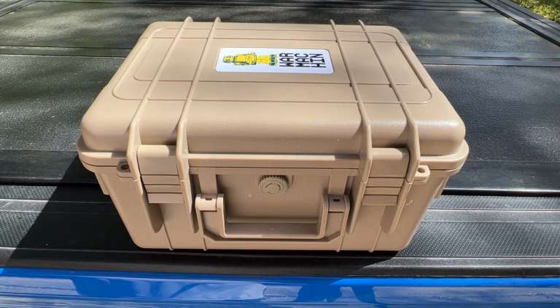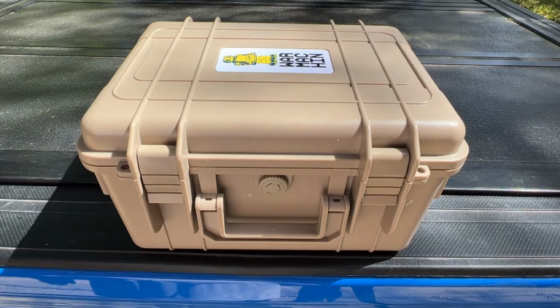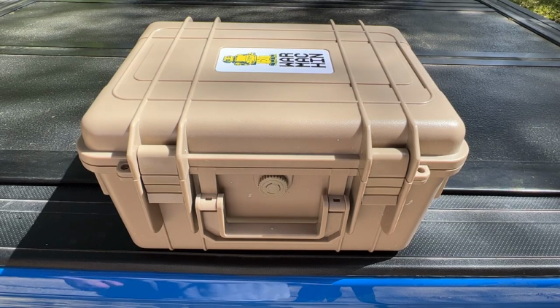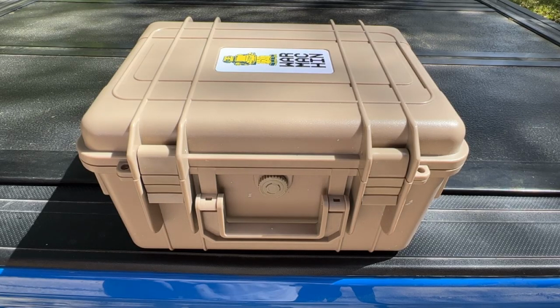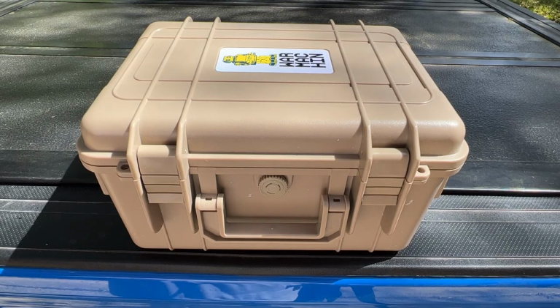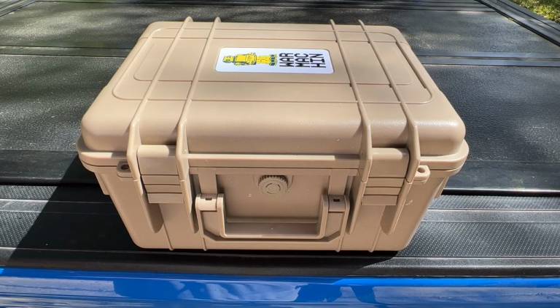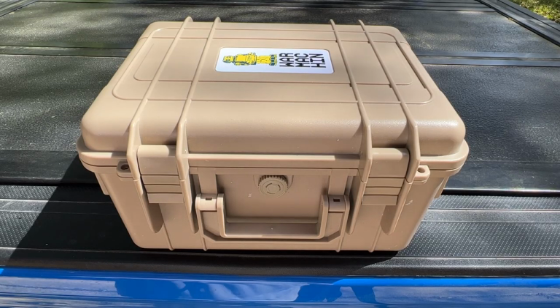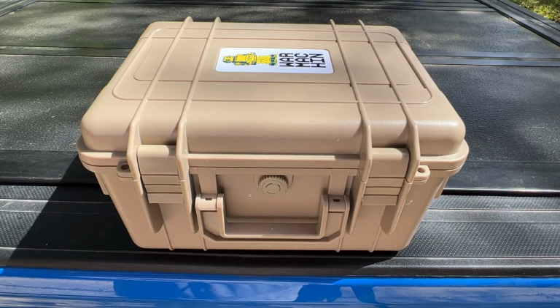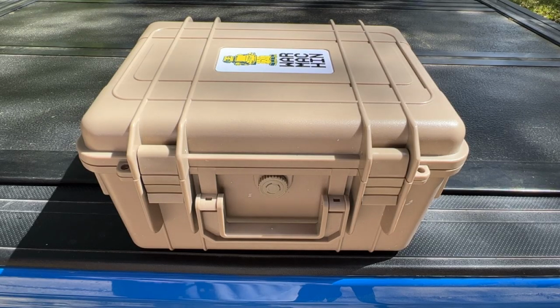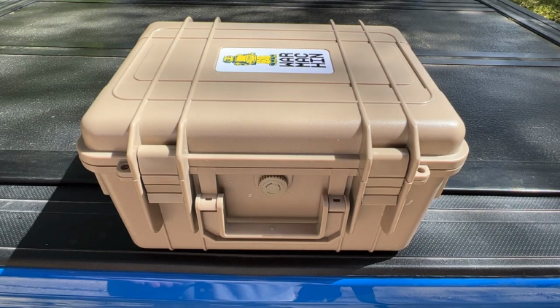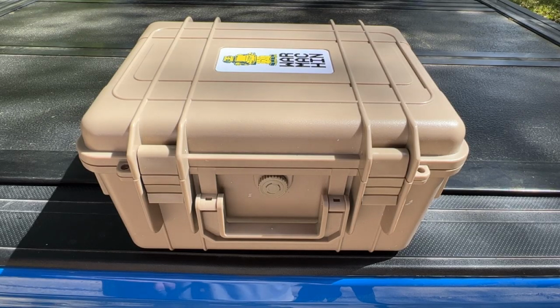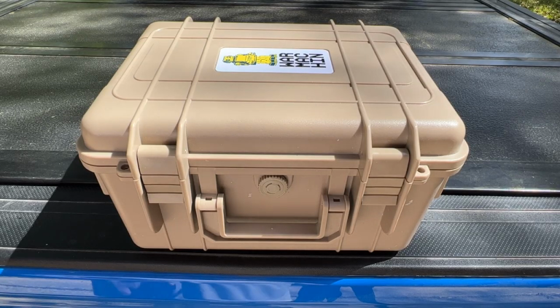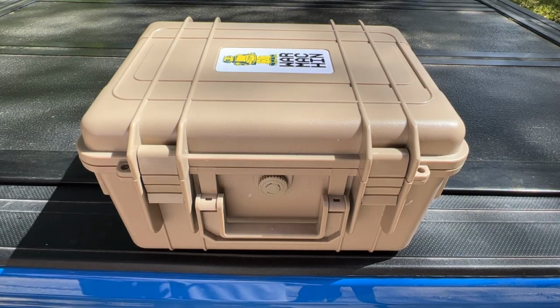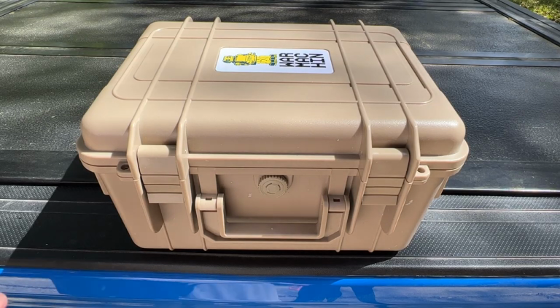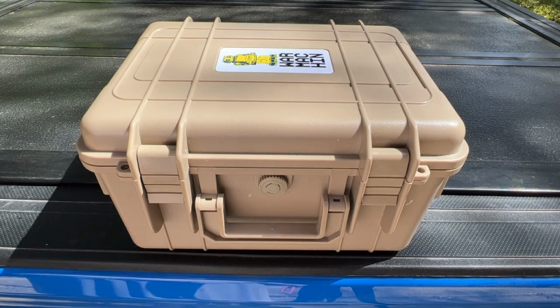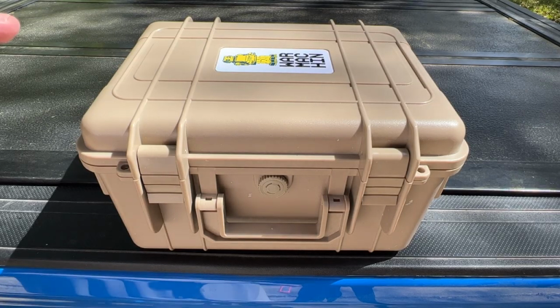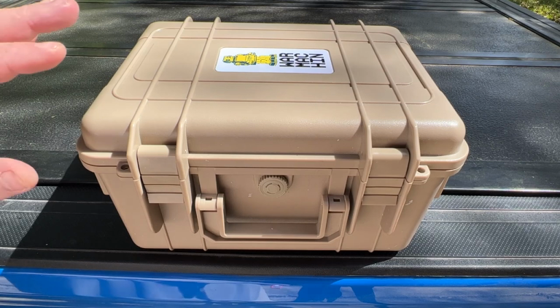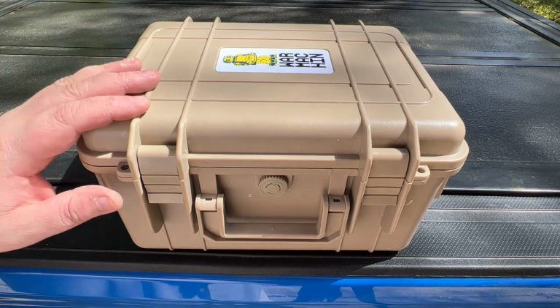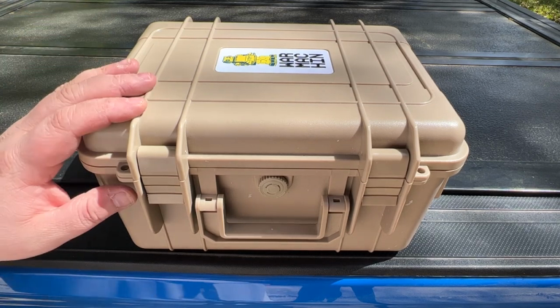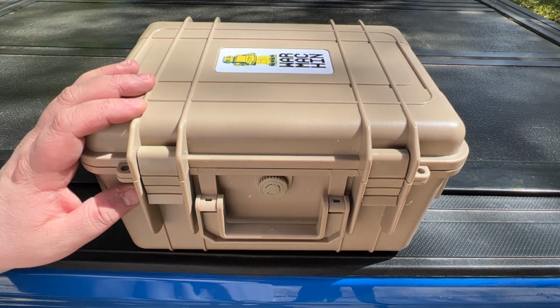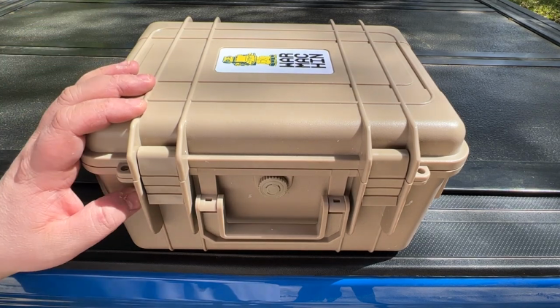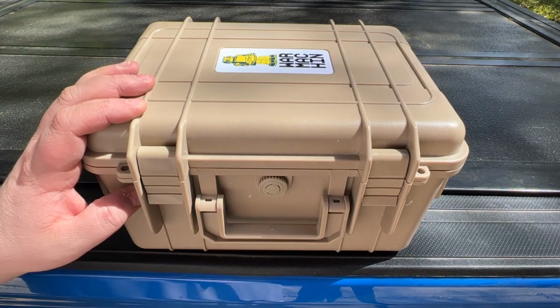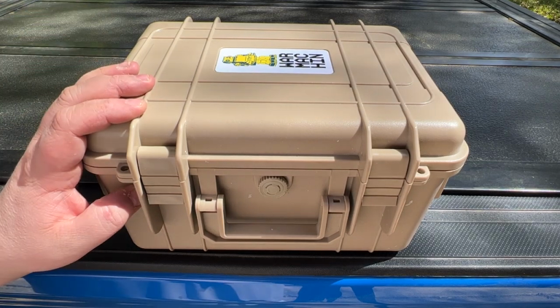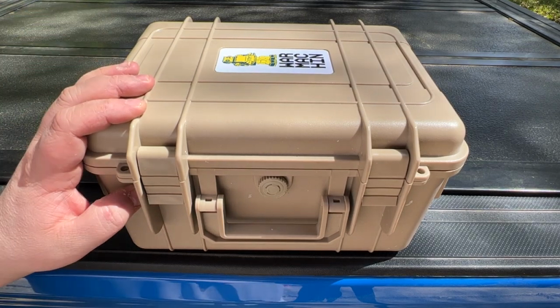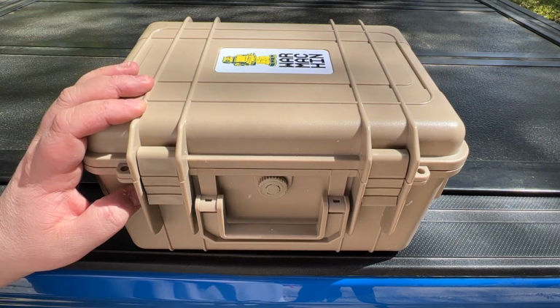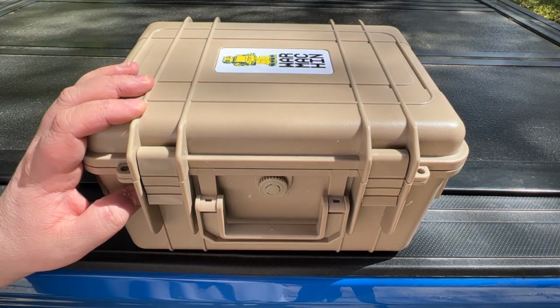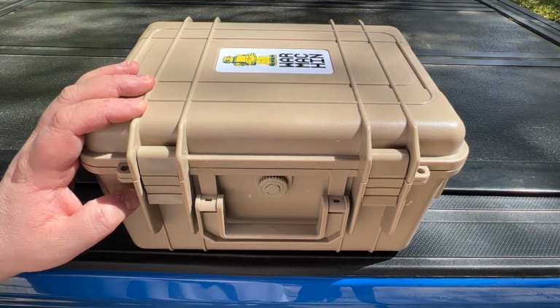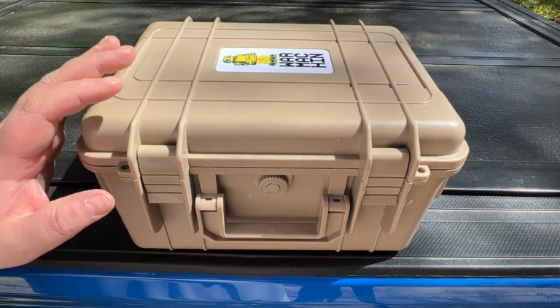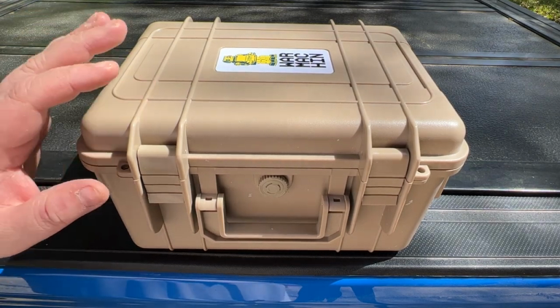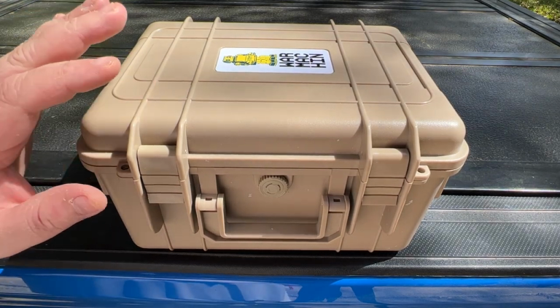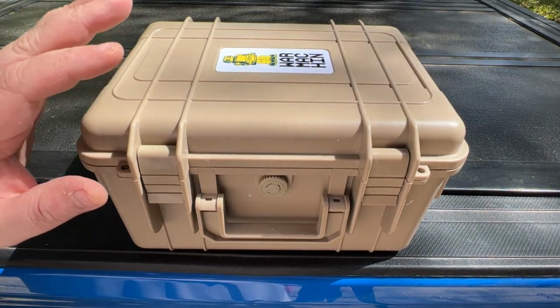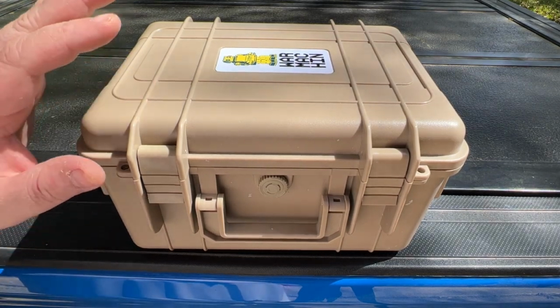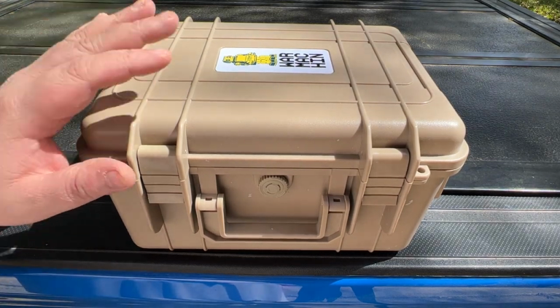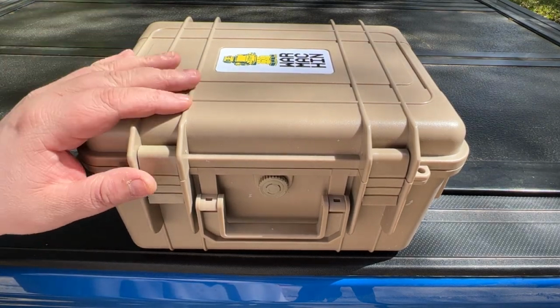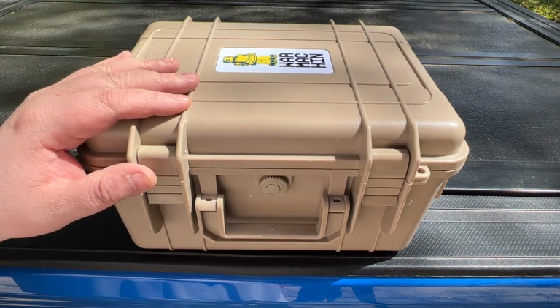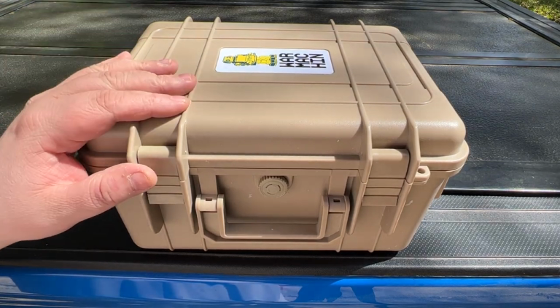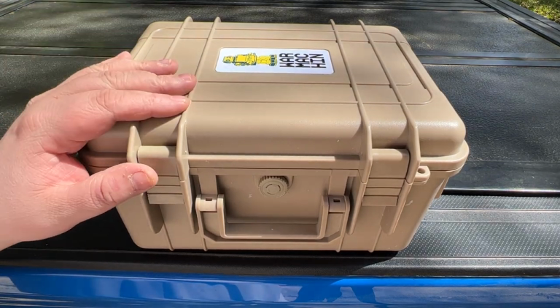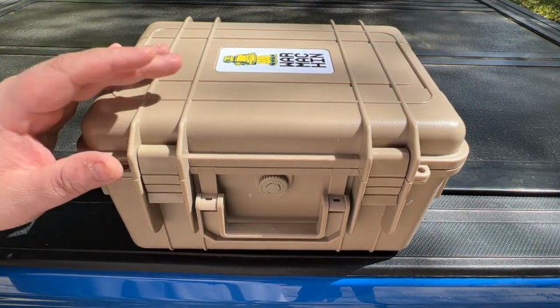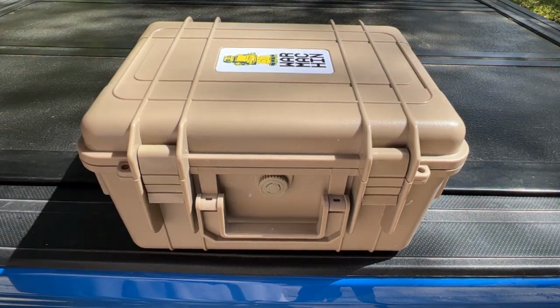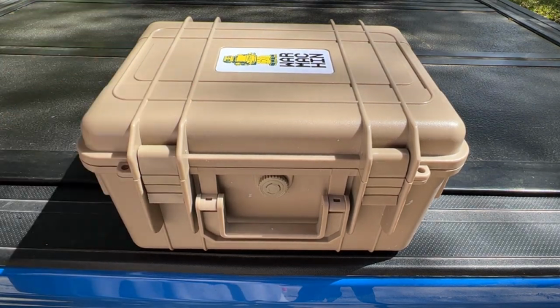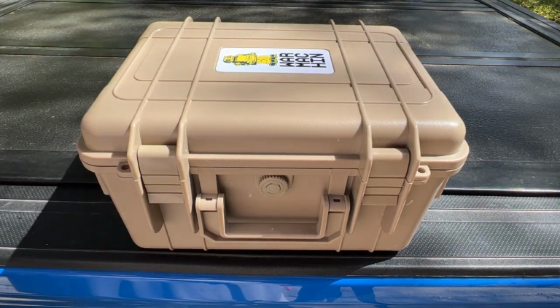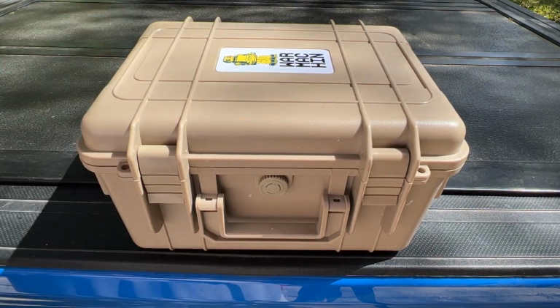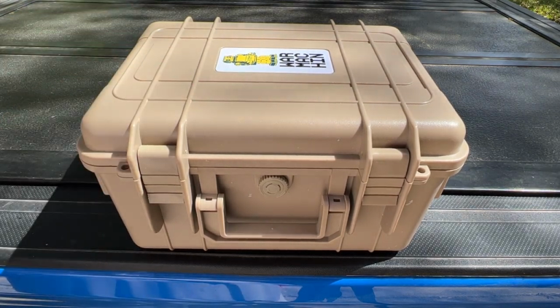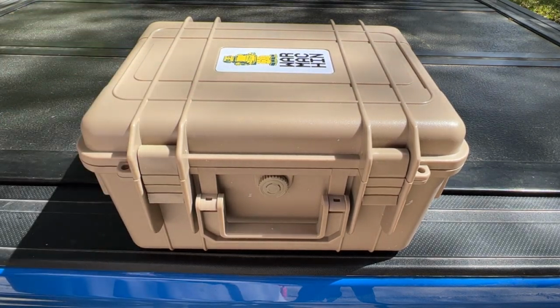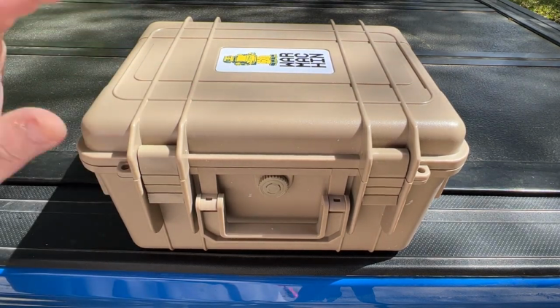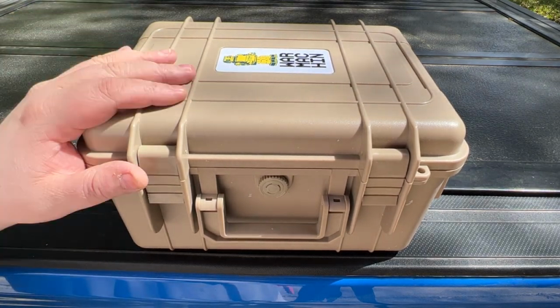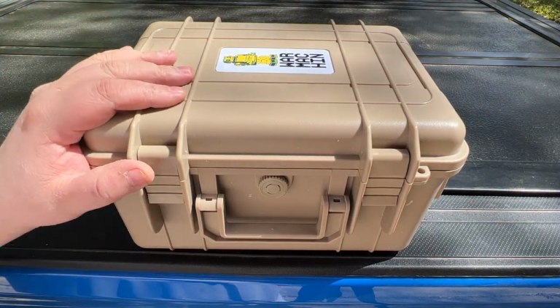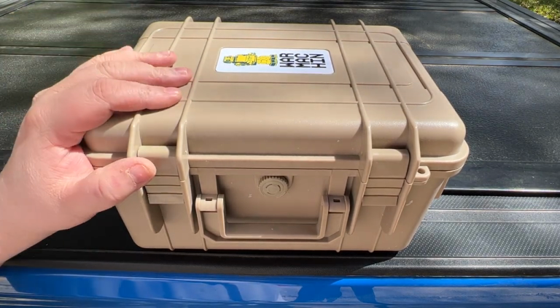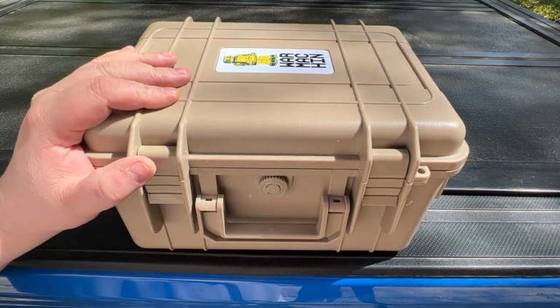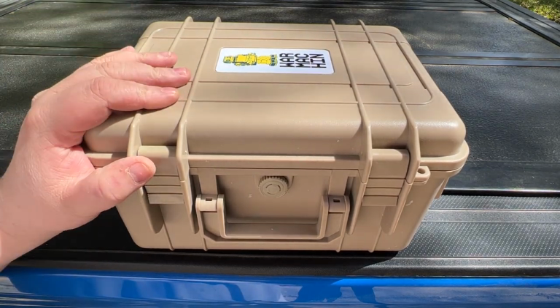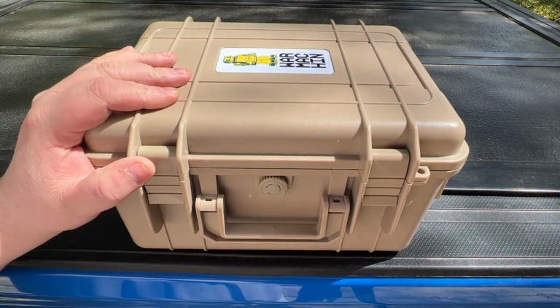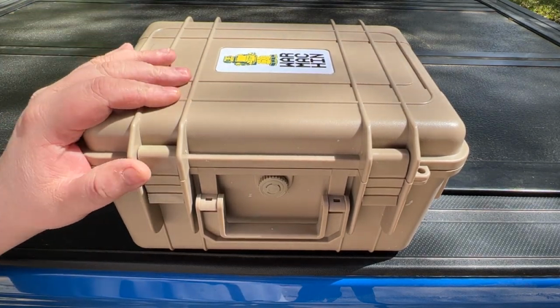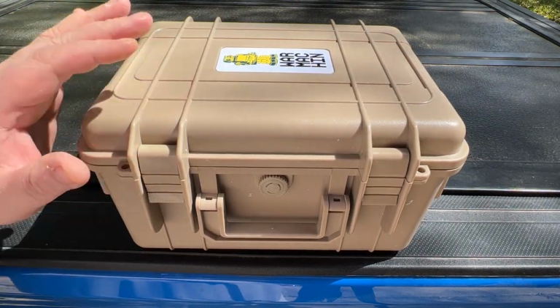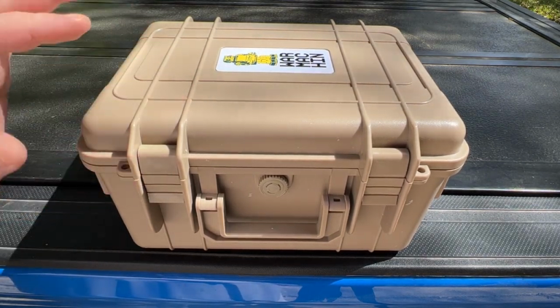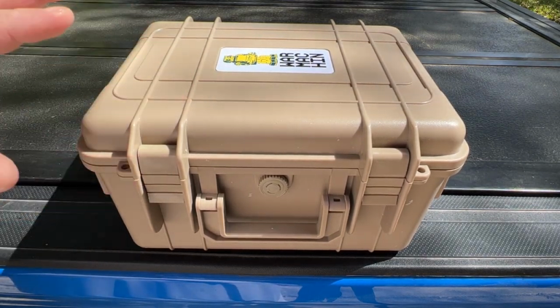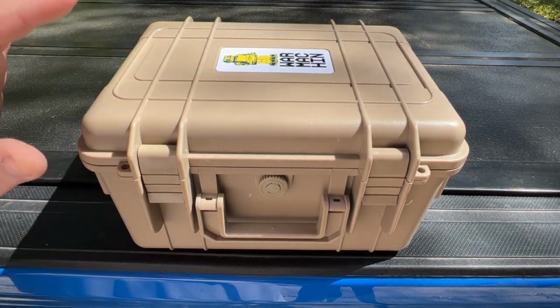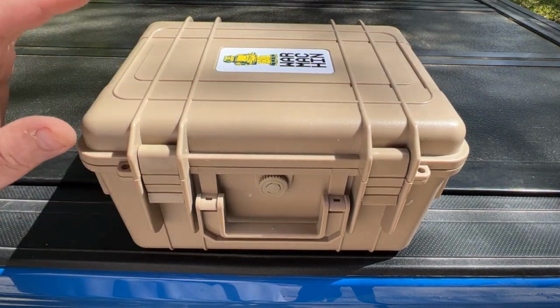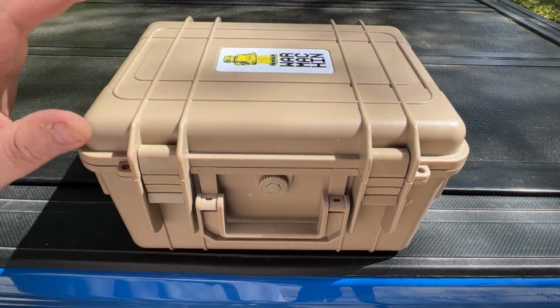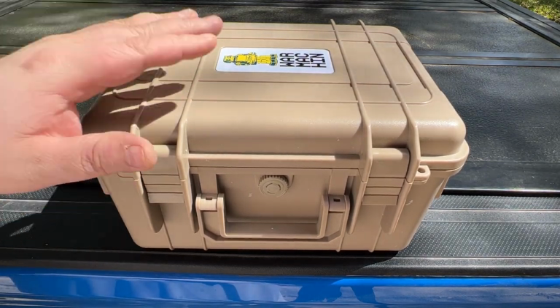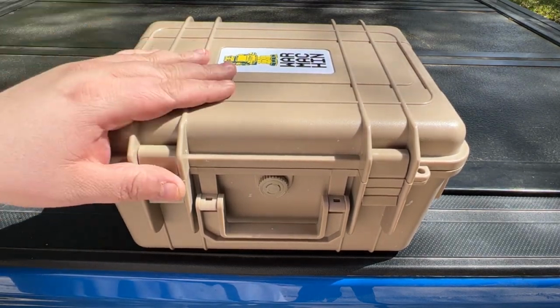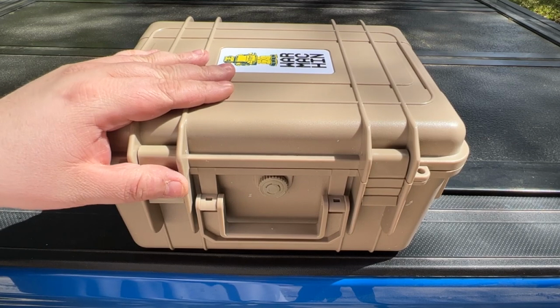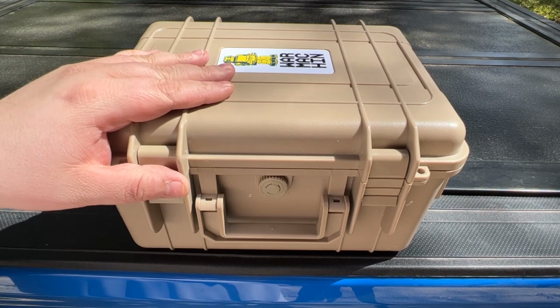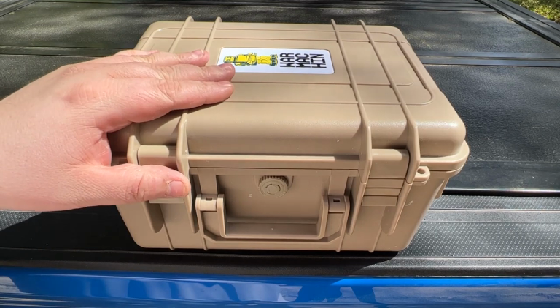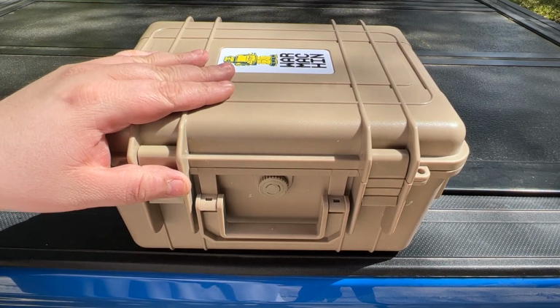Good morning everyone. Emergency communications: what is it, why do you need it, and how do you go about it?